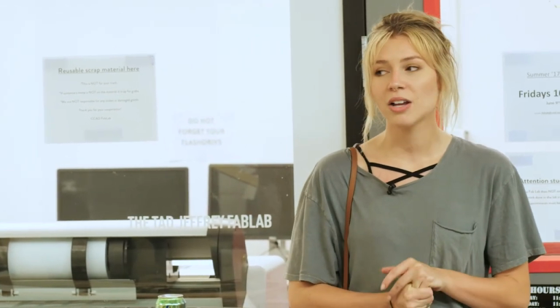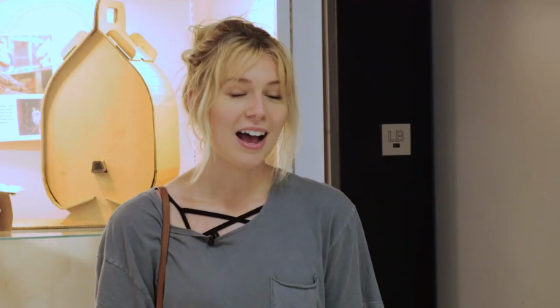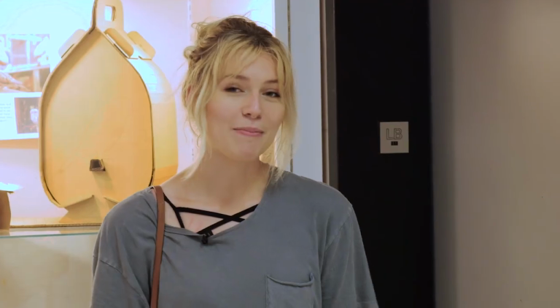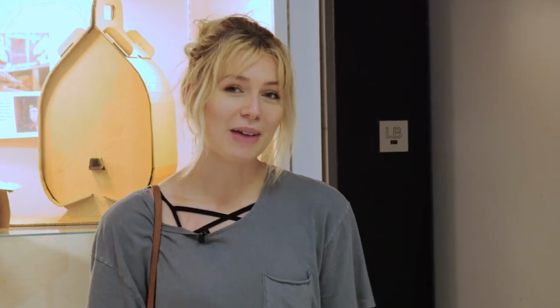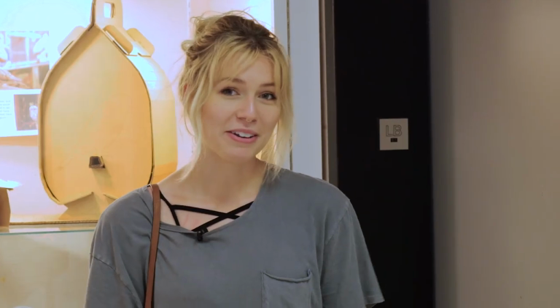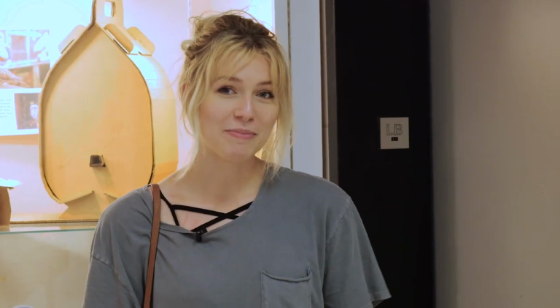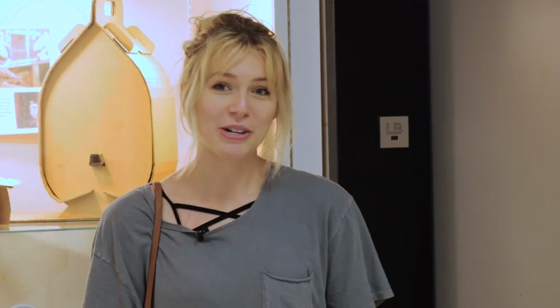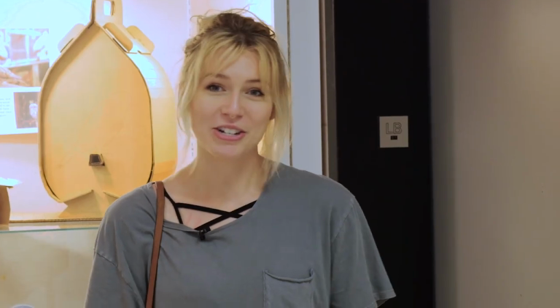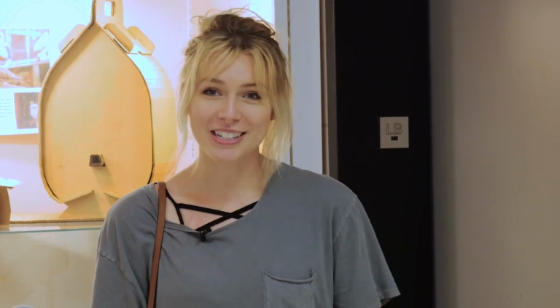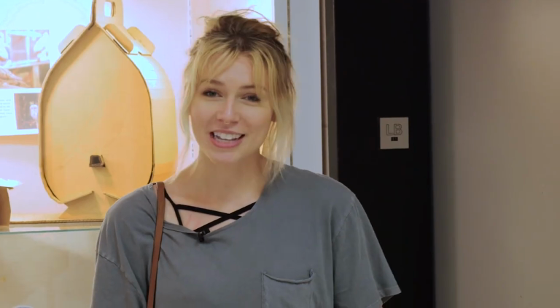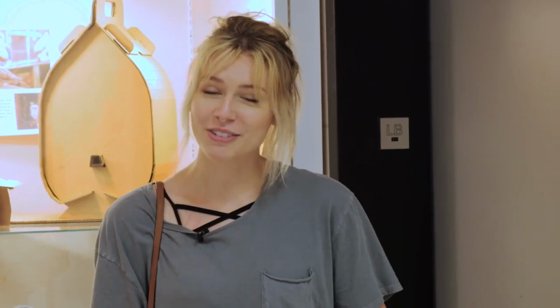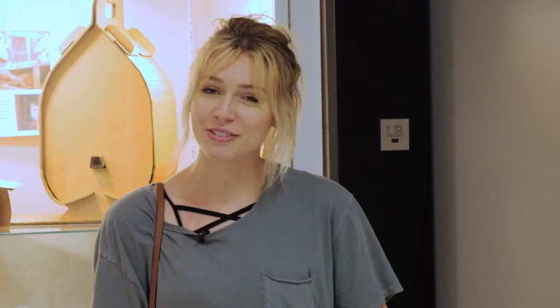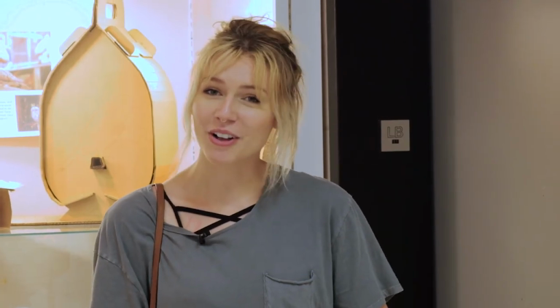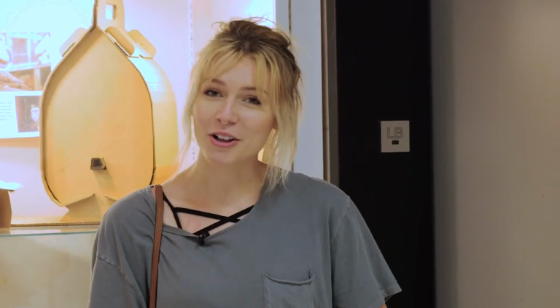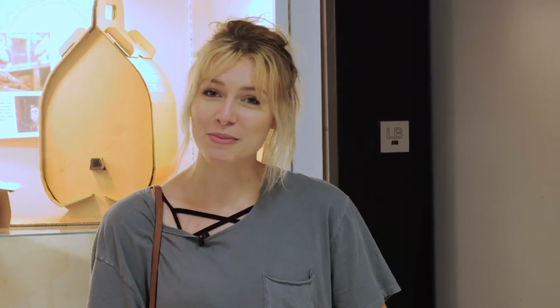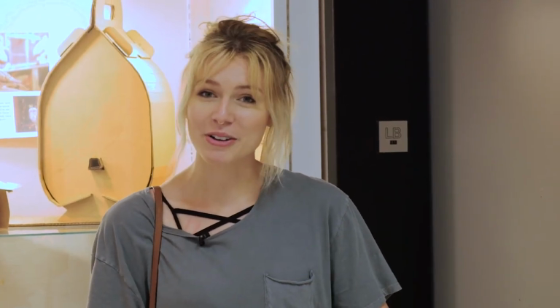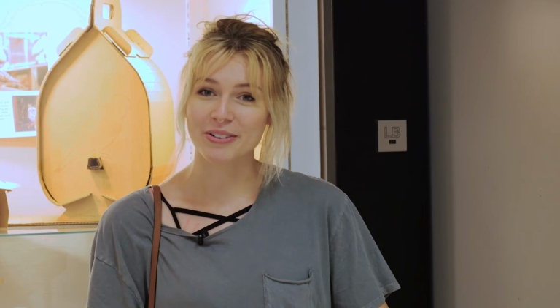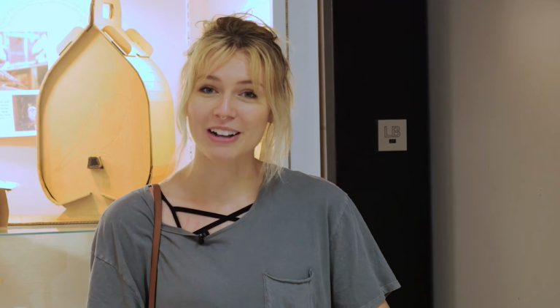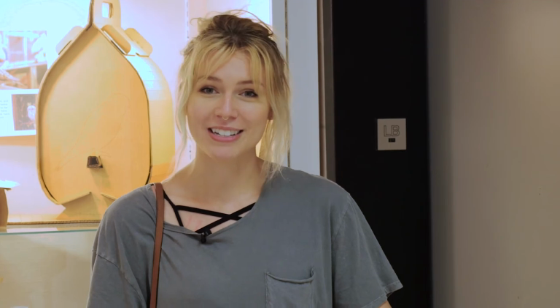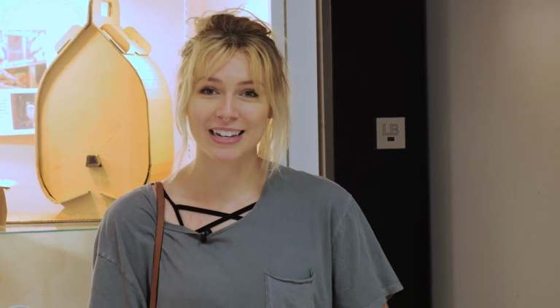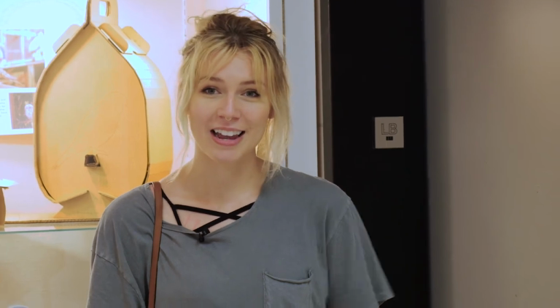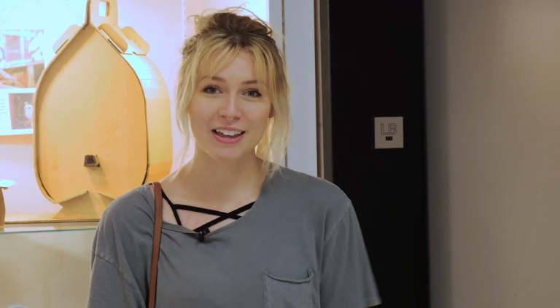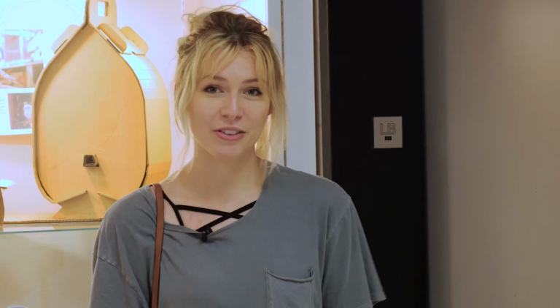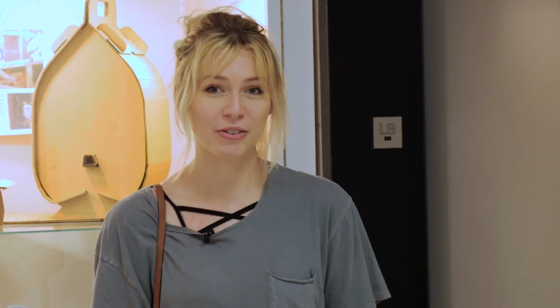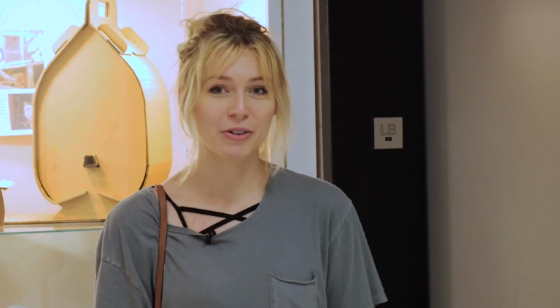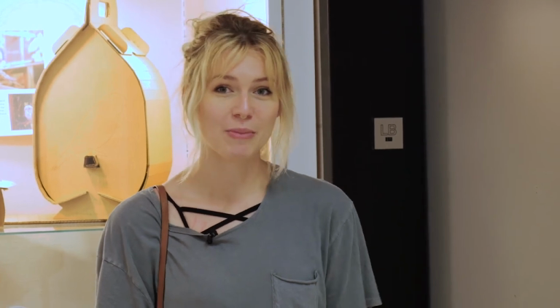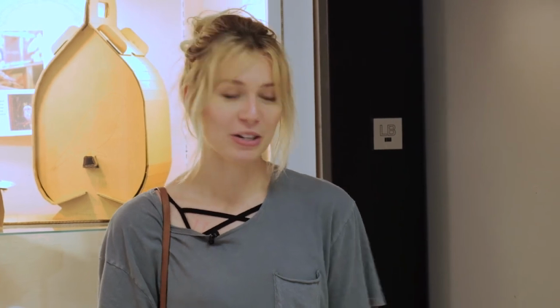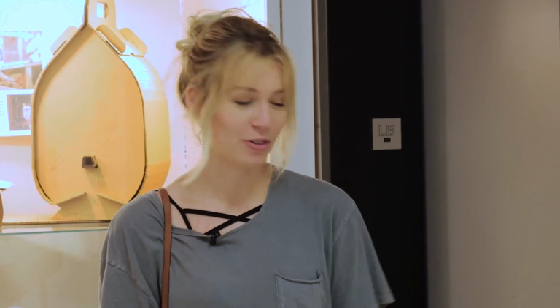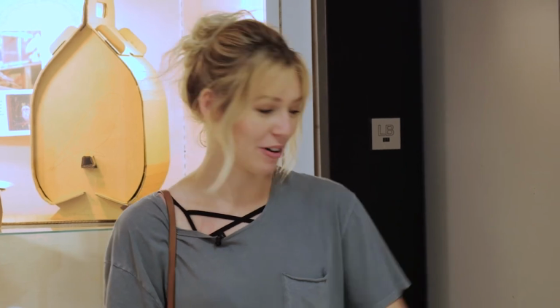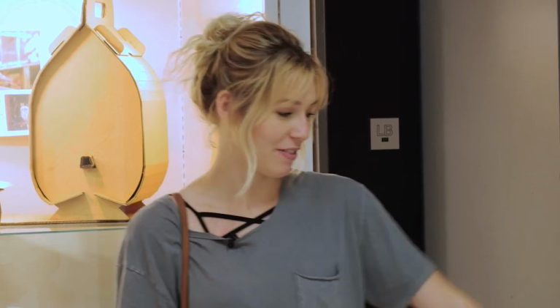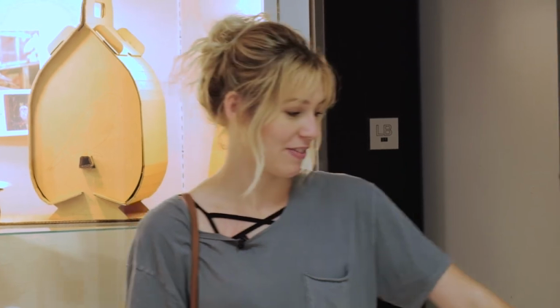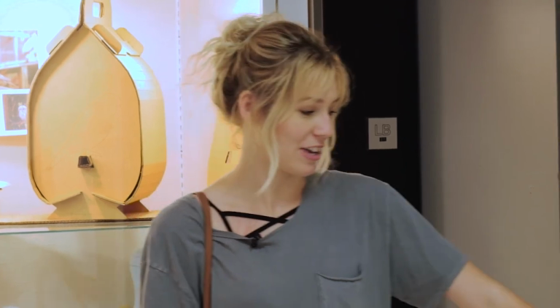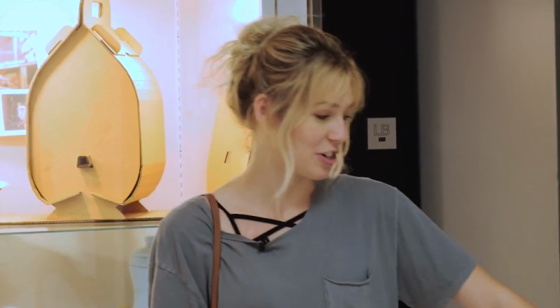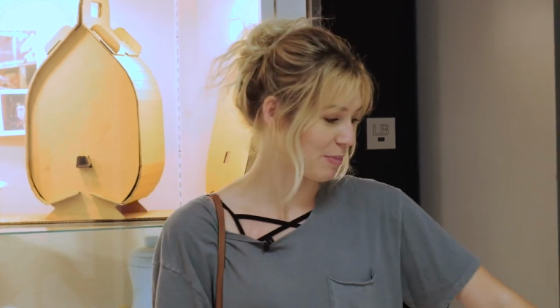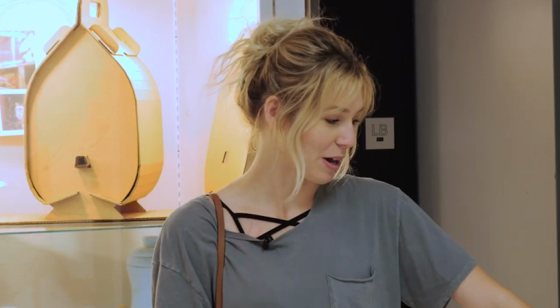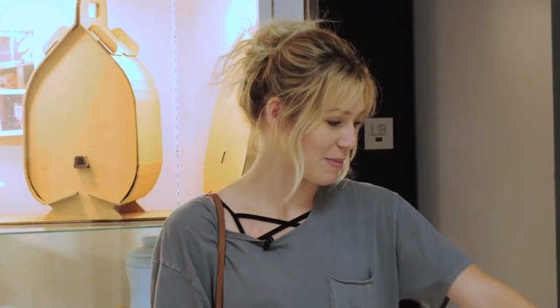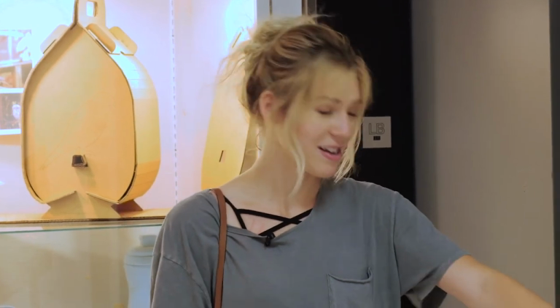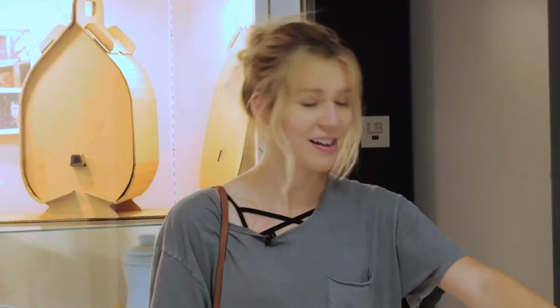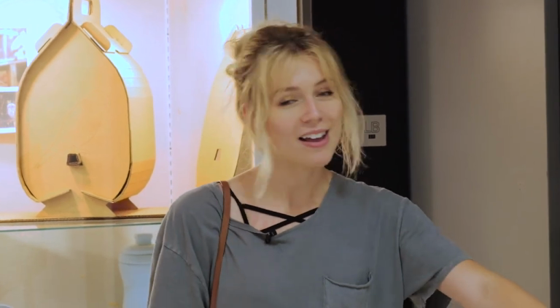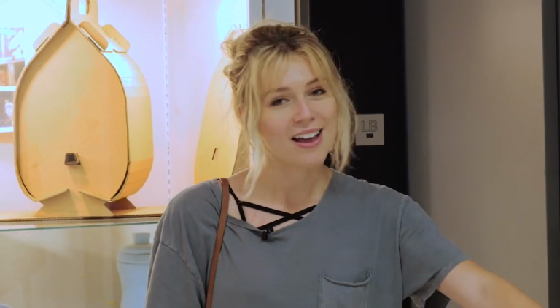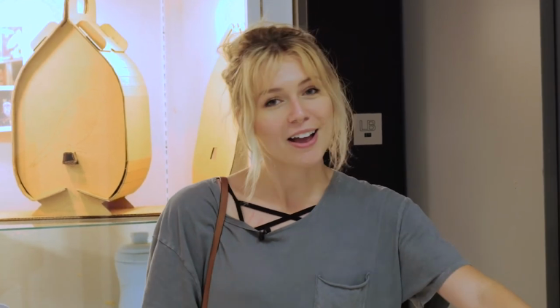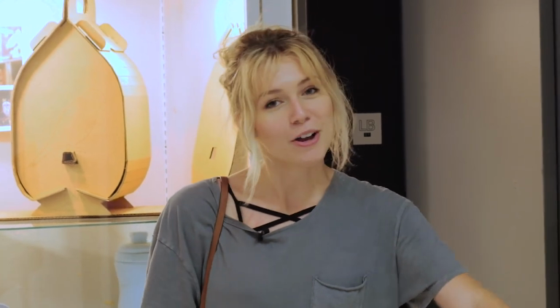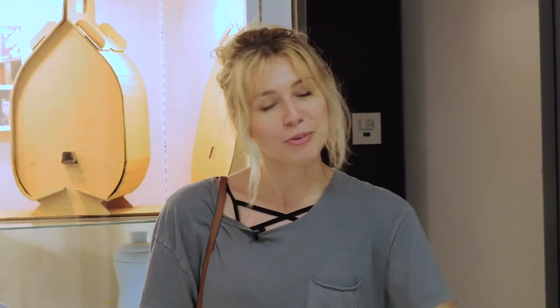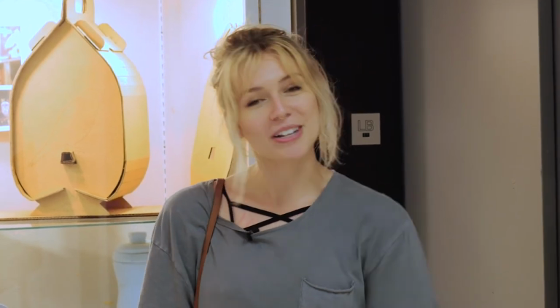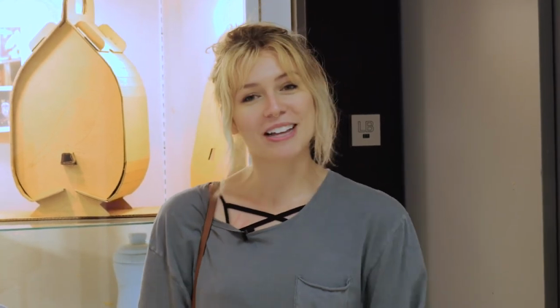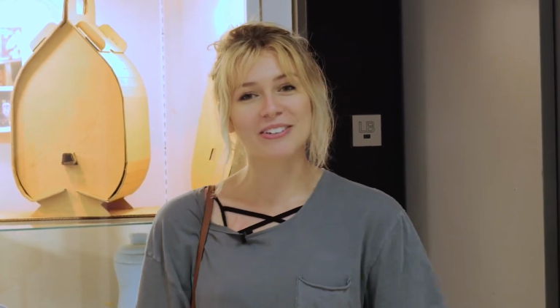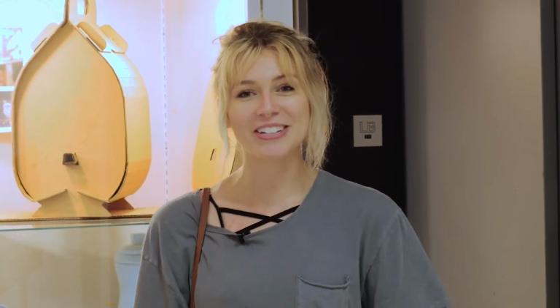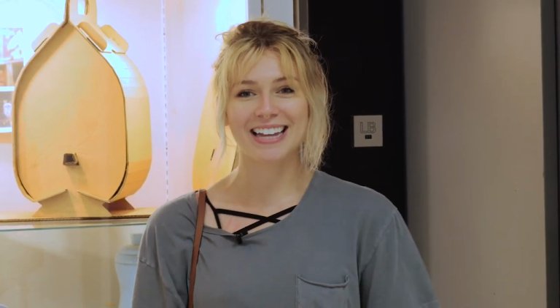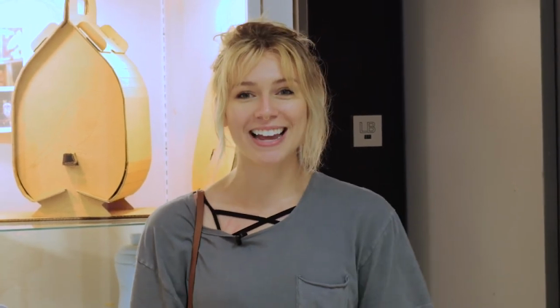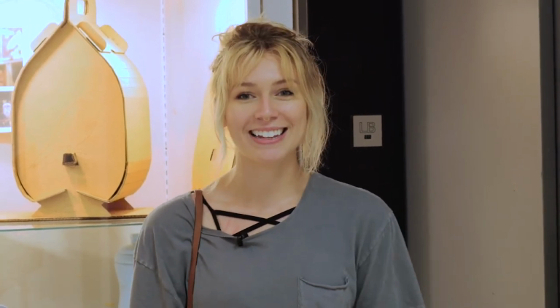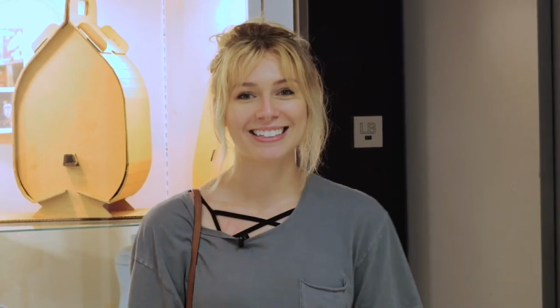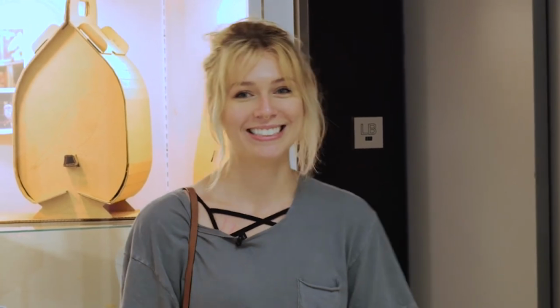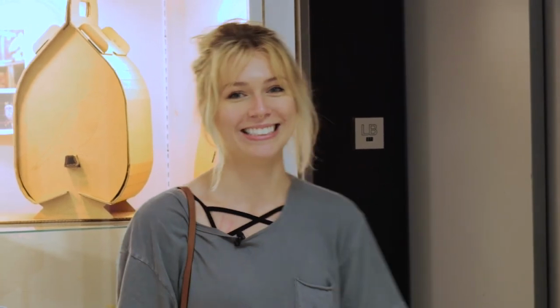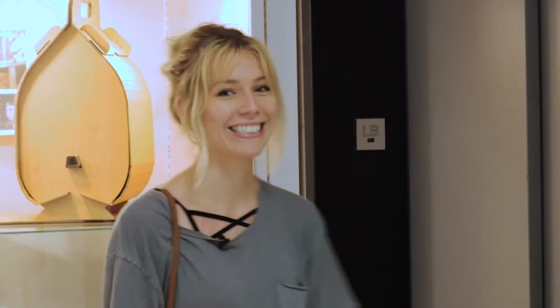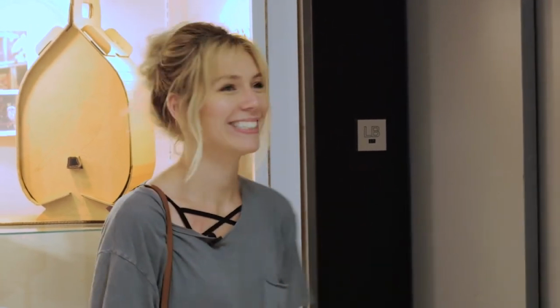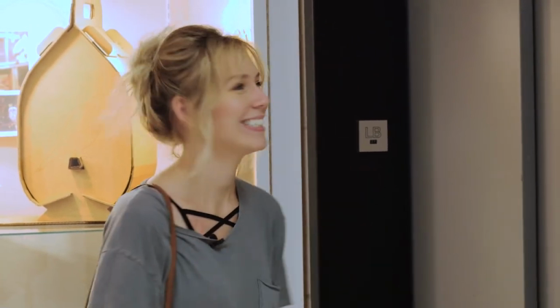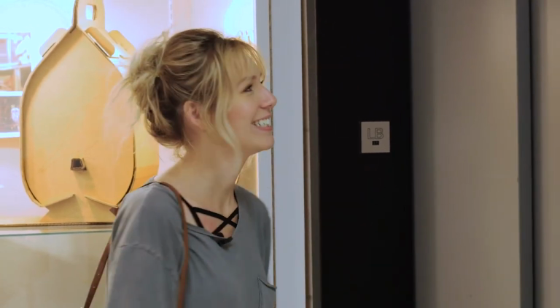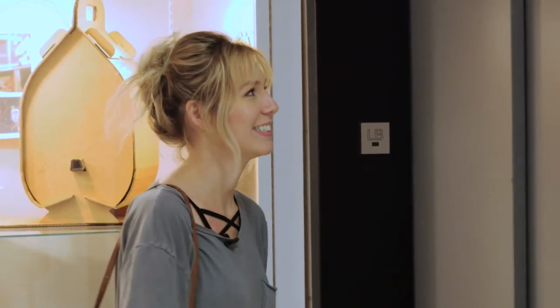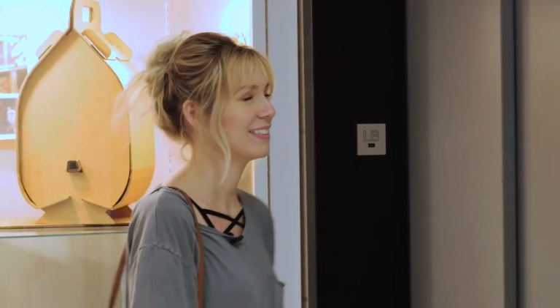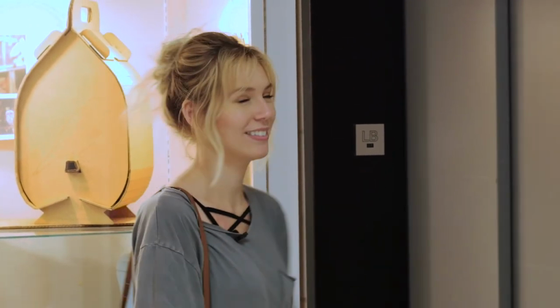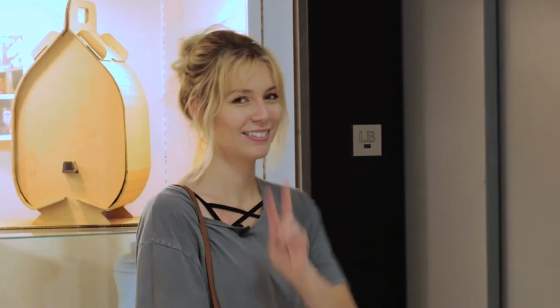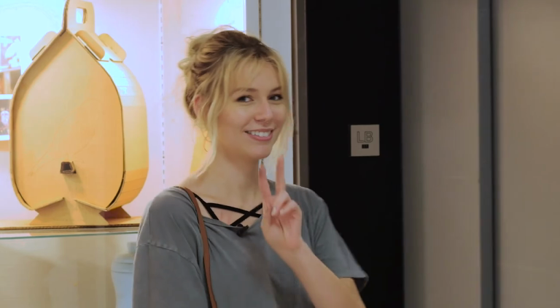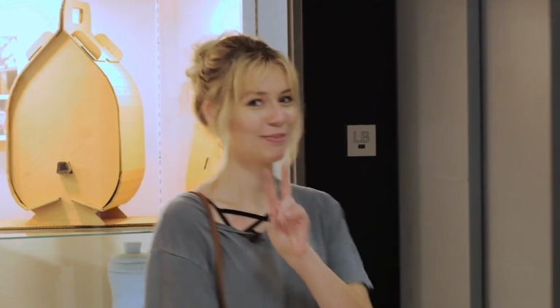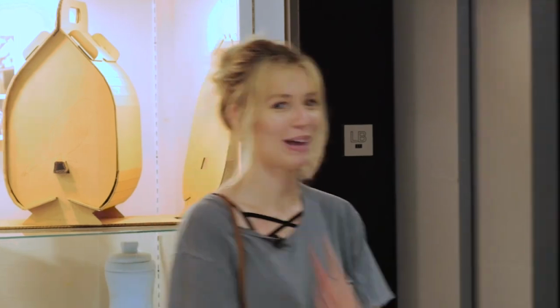I'm Madeline Burgess. Thanks for following me around today through my tour of the fashion department. I hope you guys have a good day. Bye!